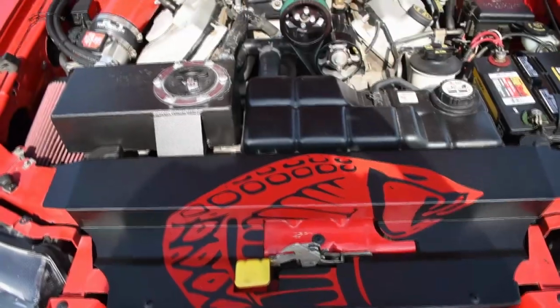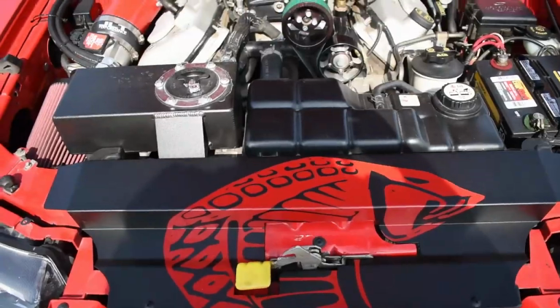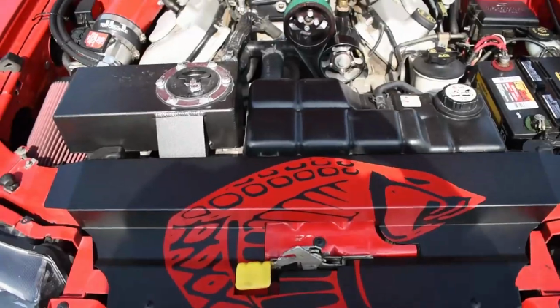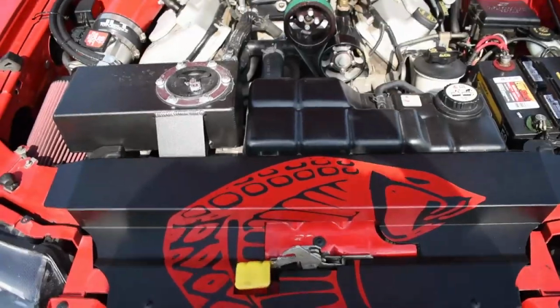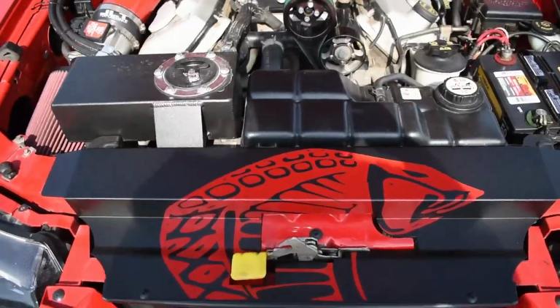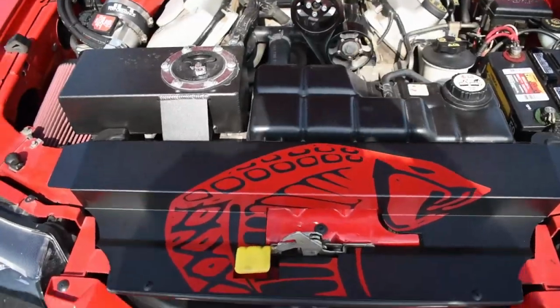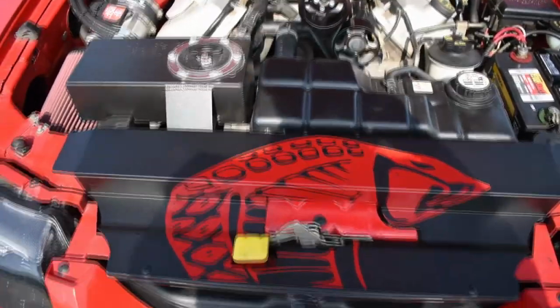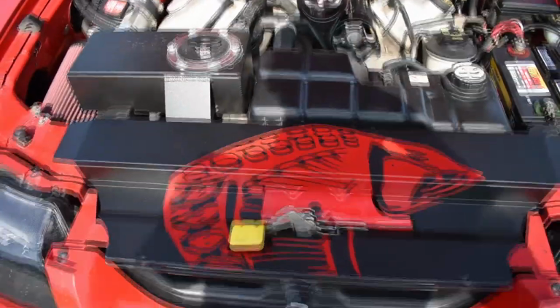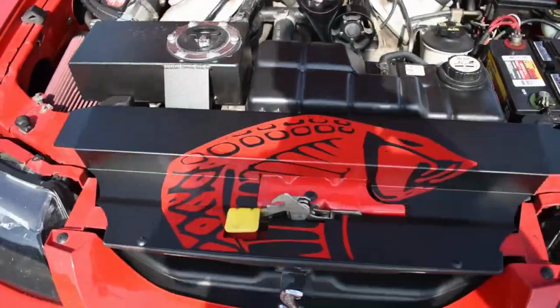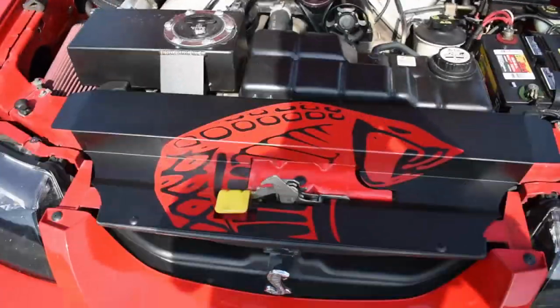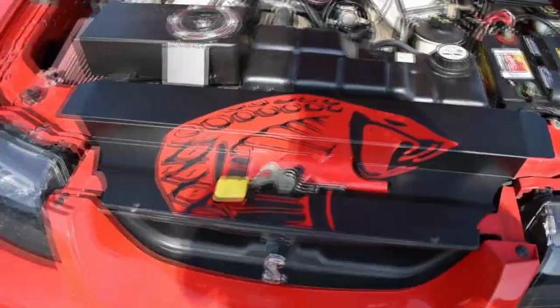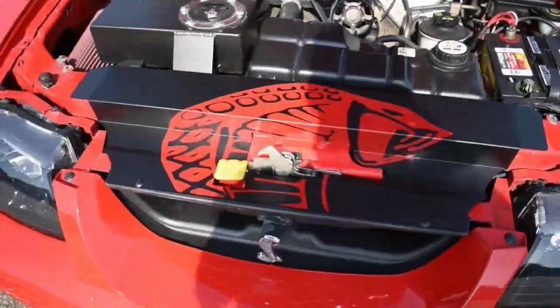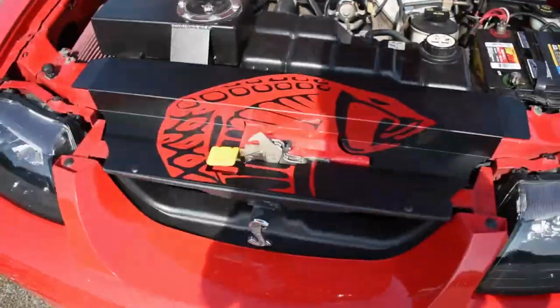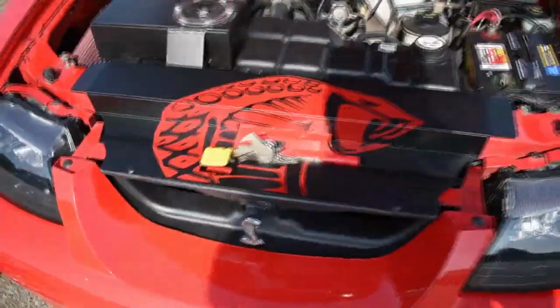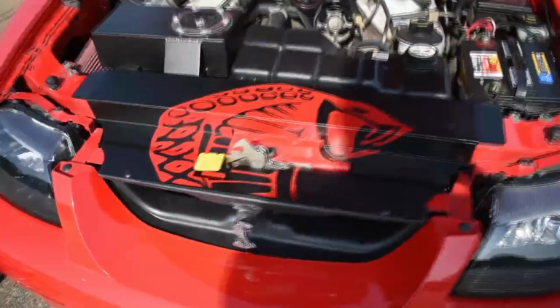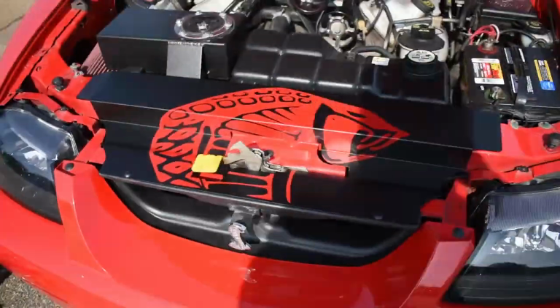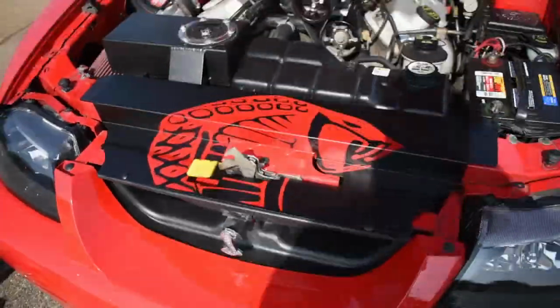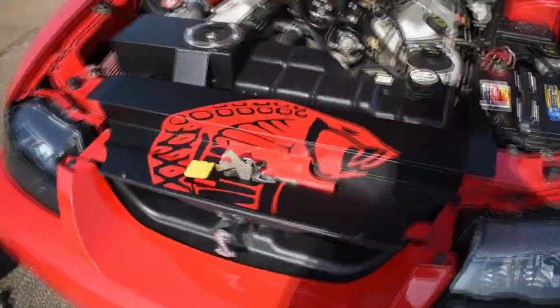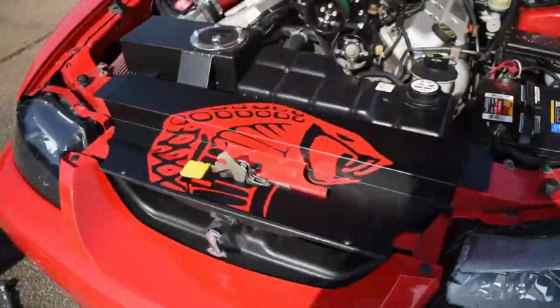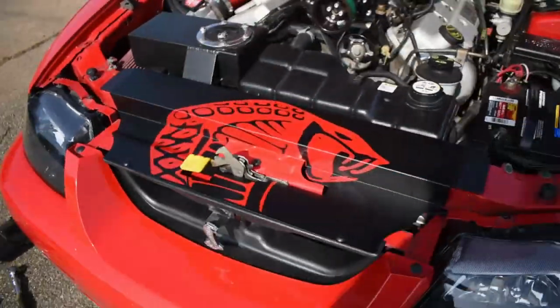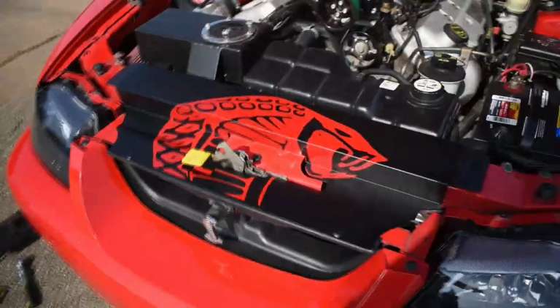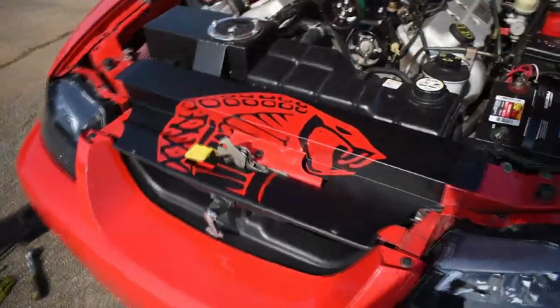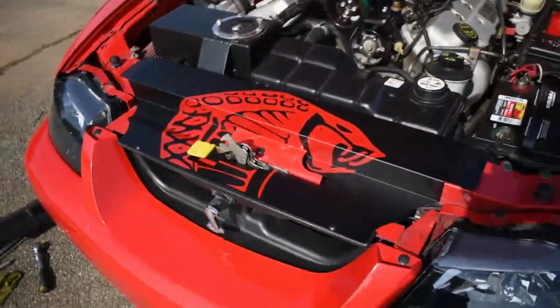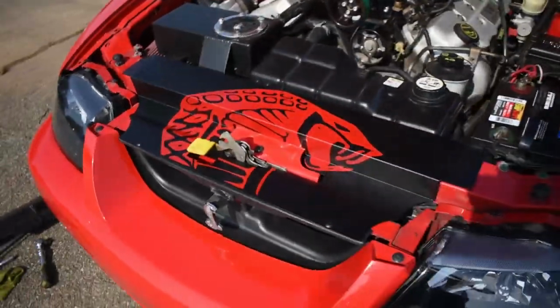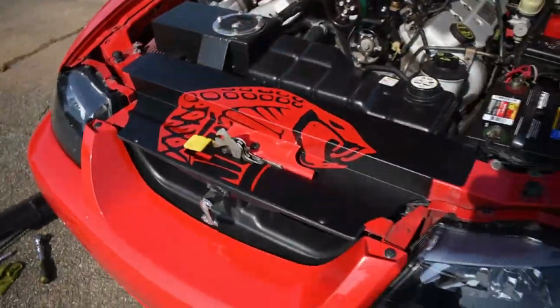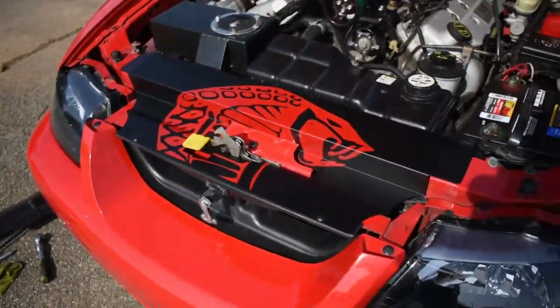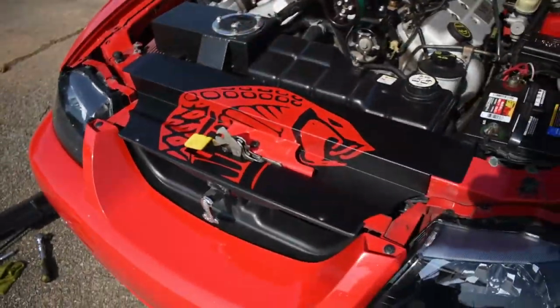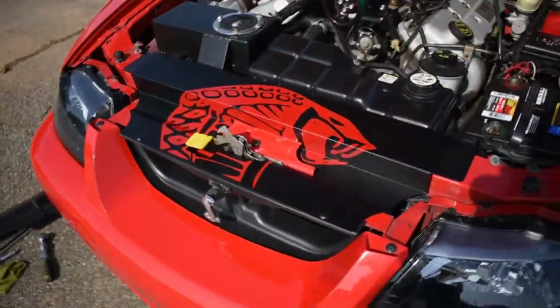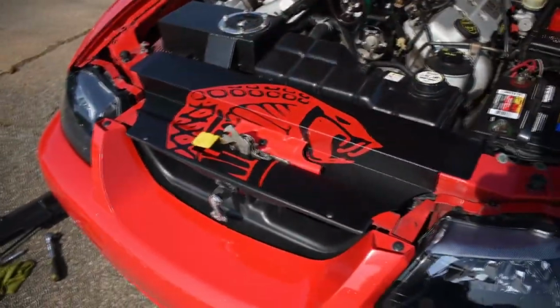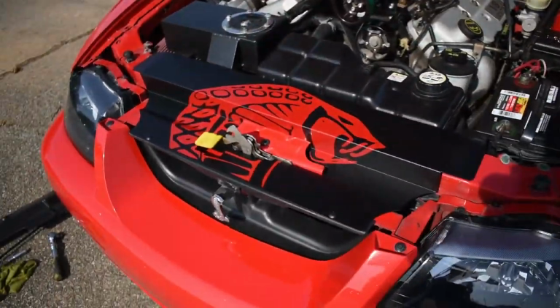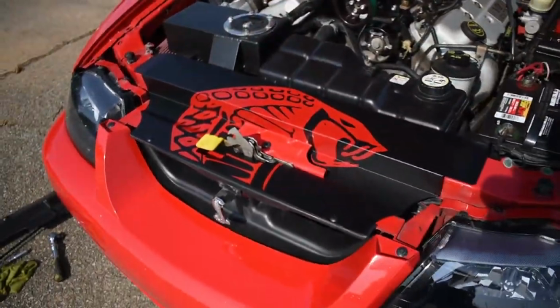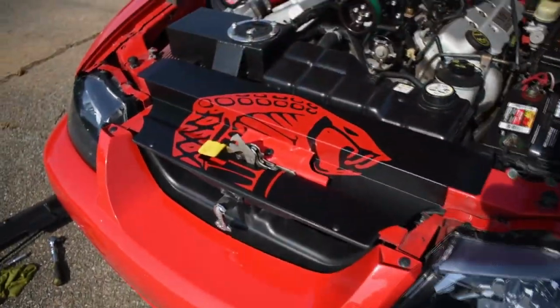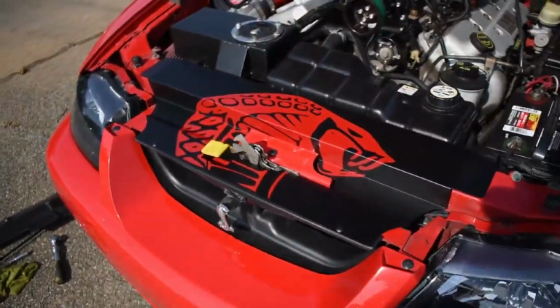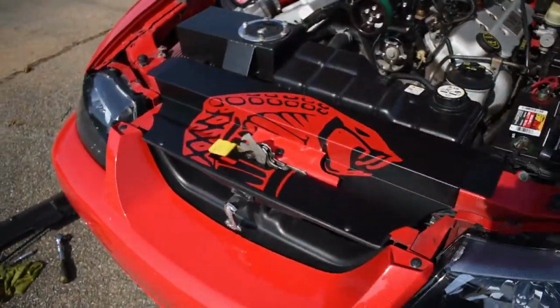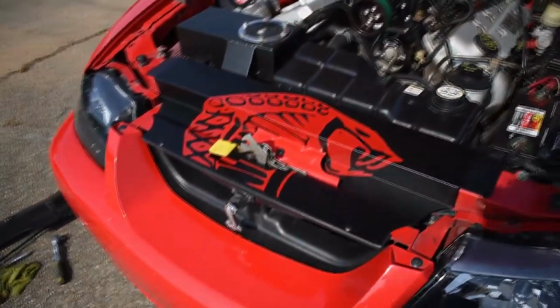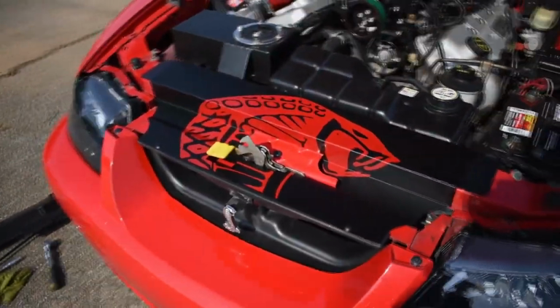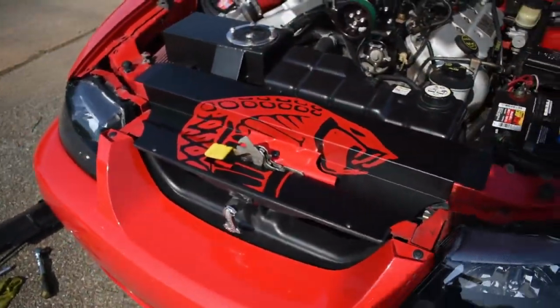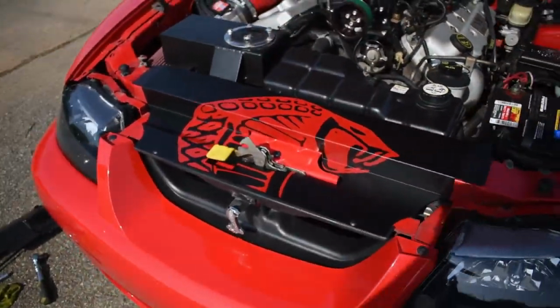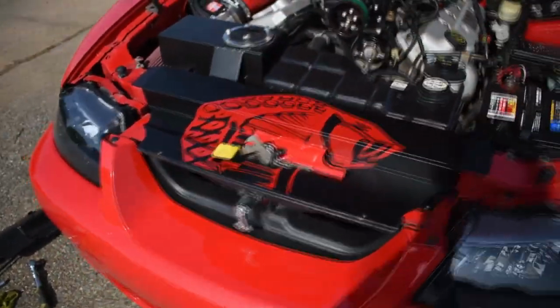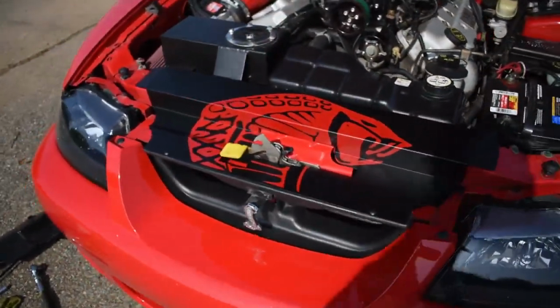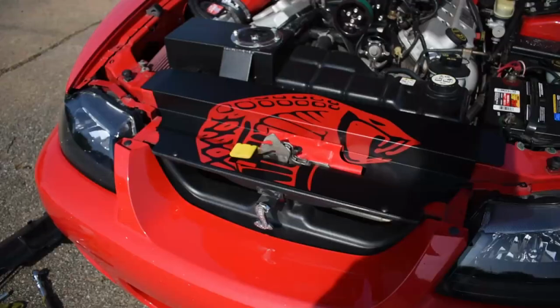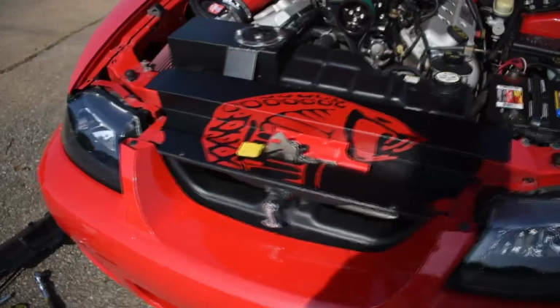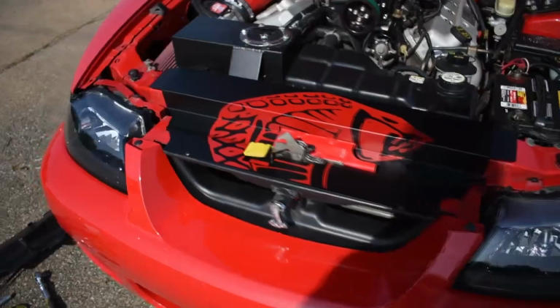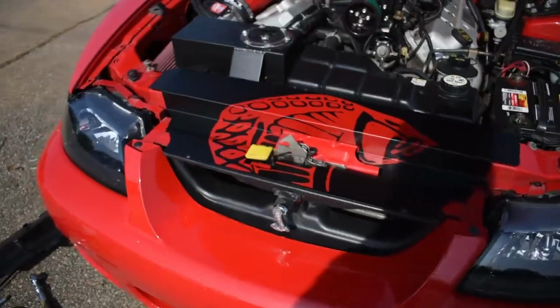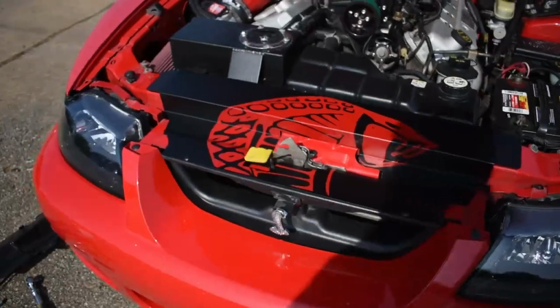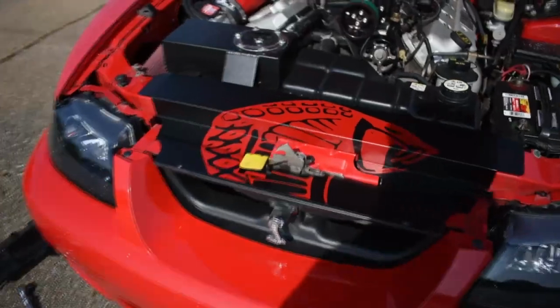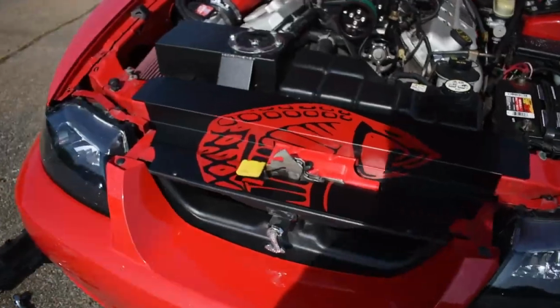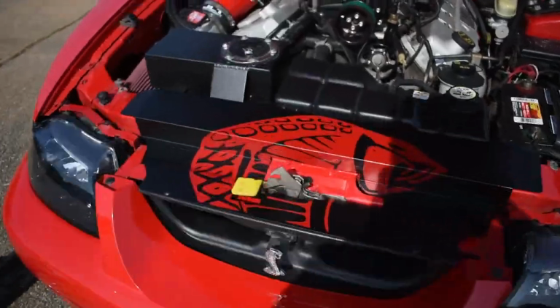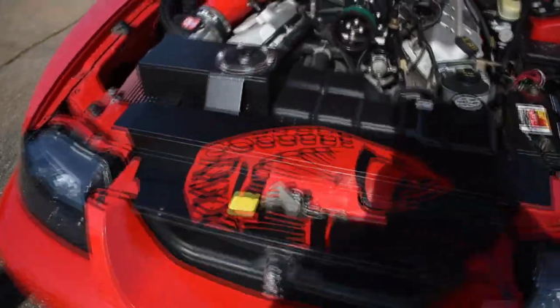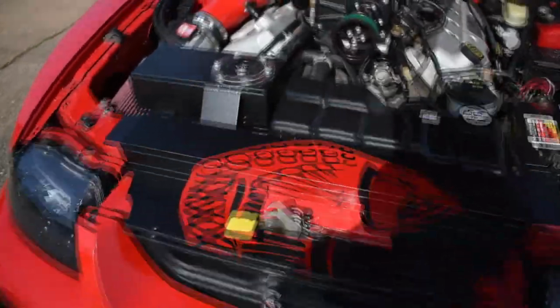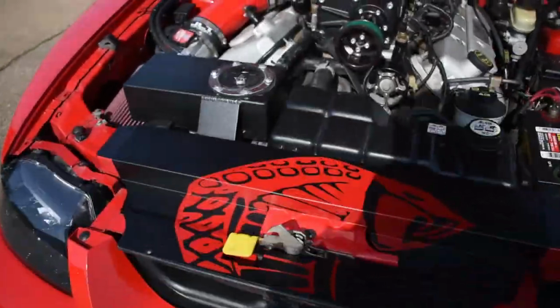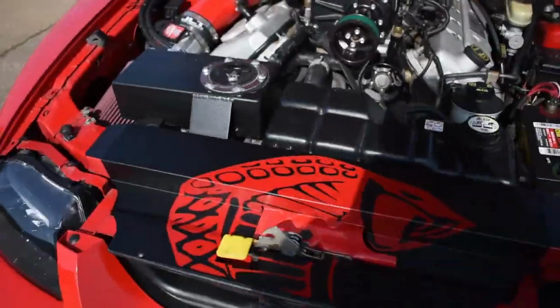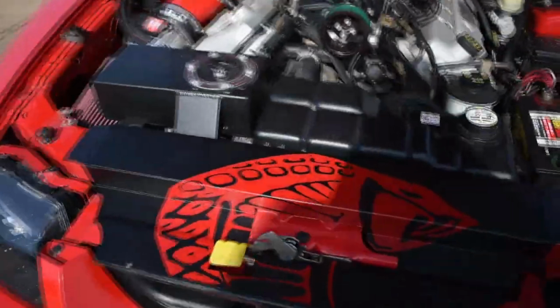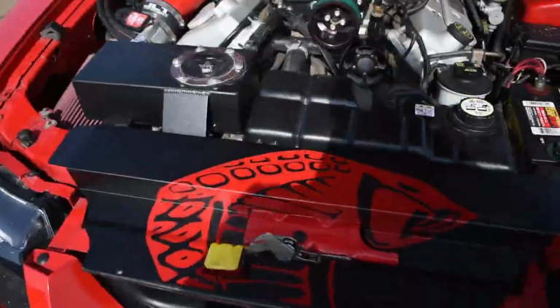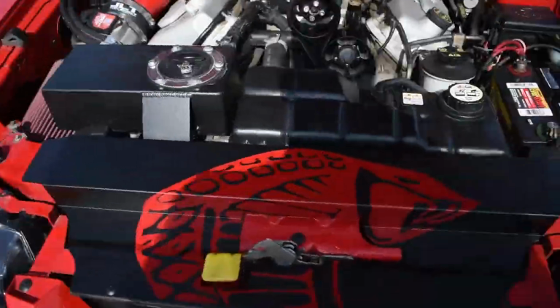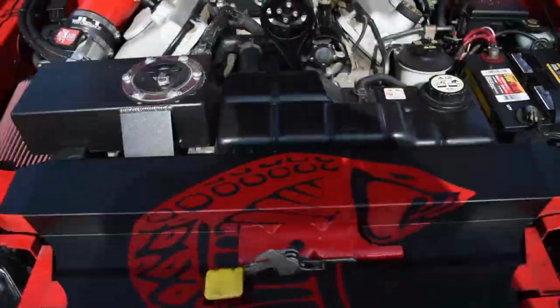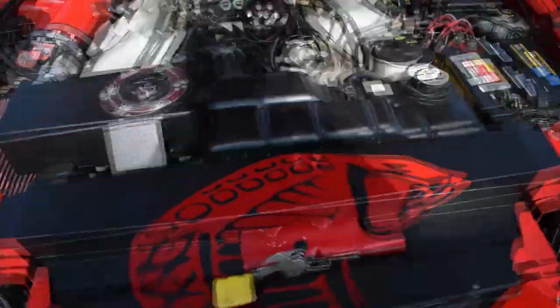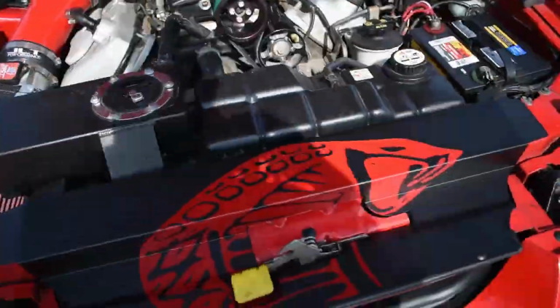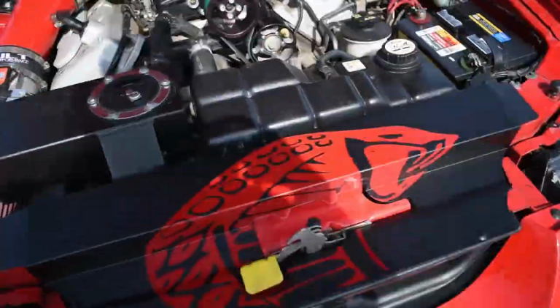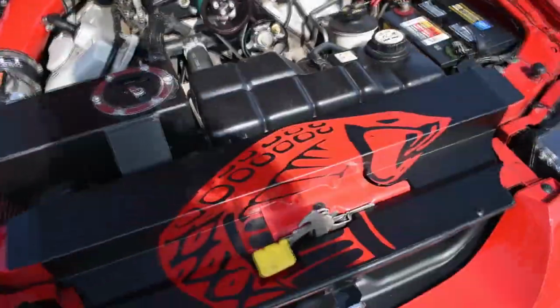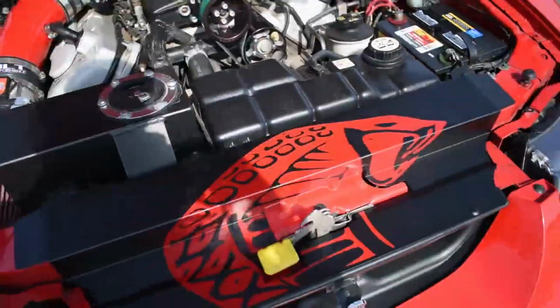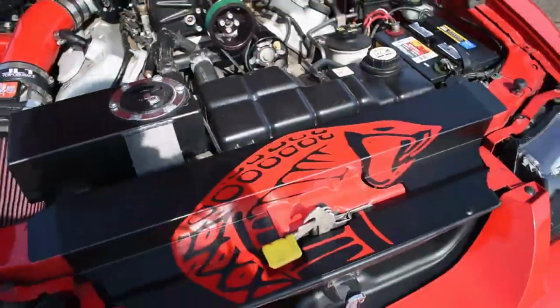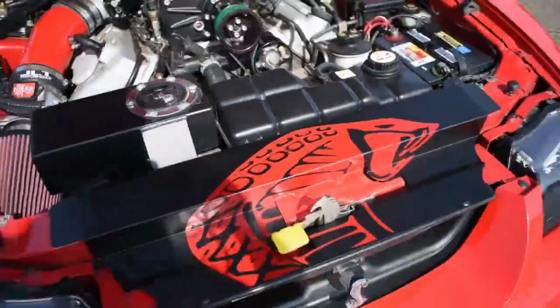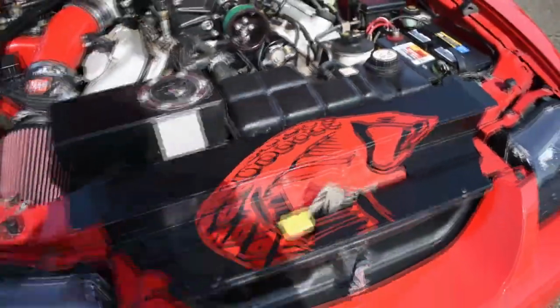I love it man. Look at that red — that torch red Terminator Cobra. That's right.